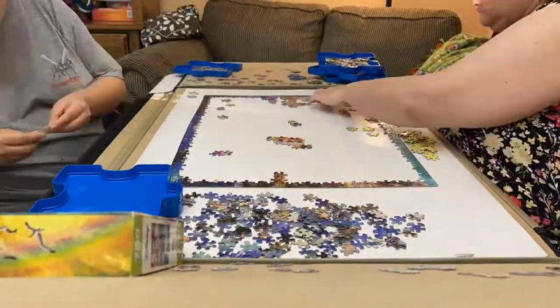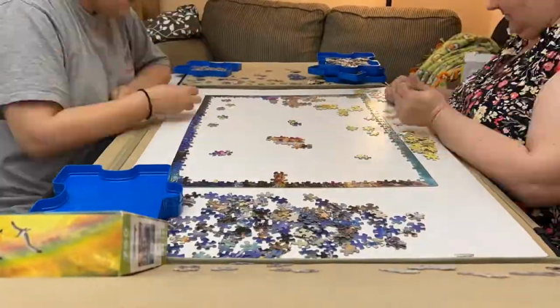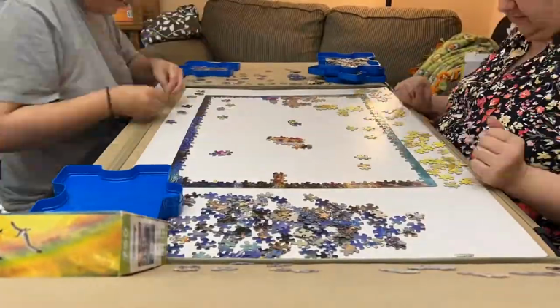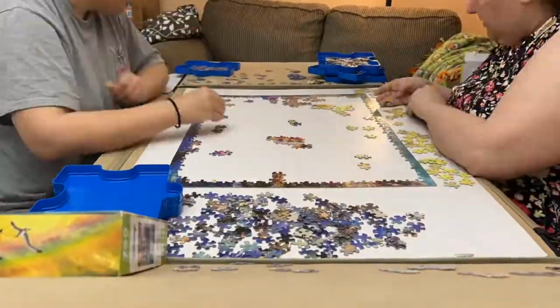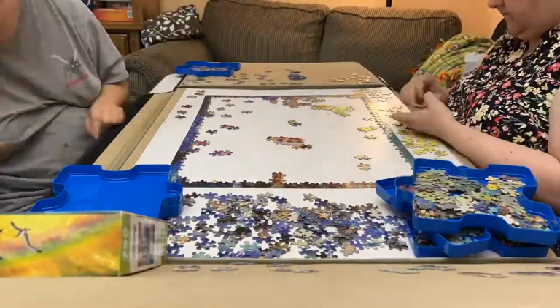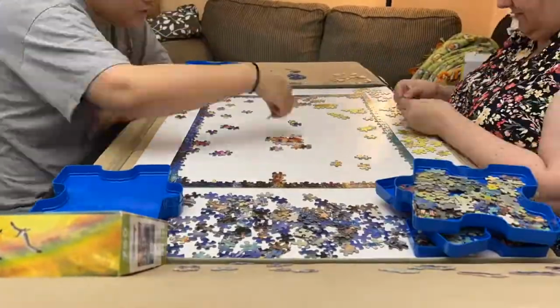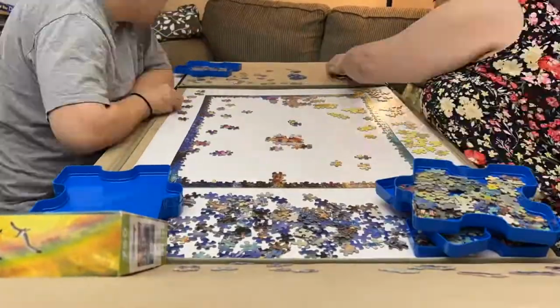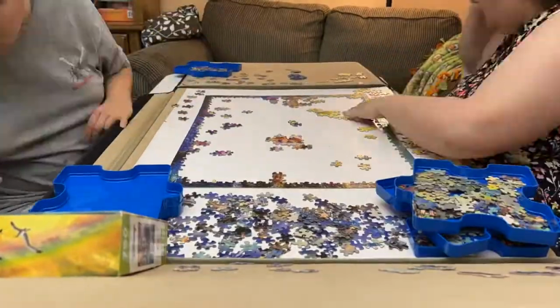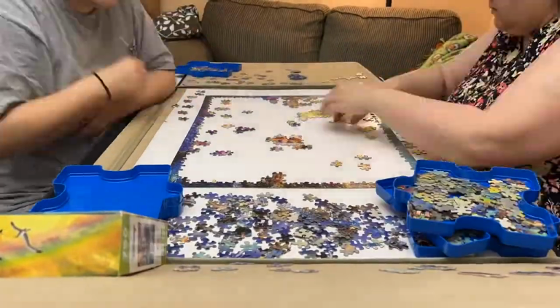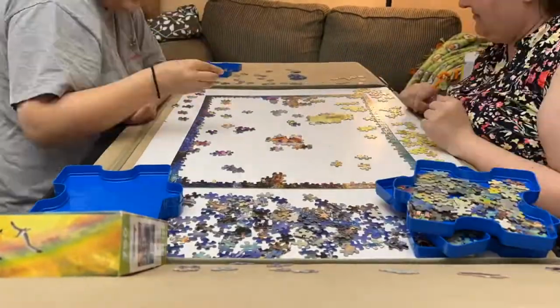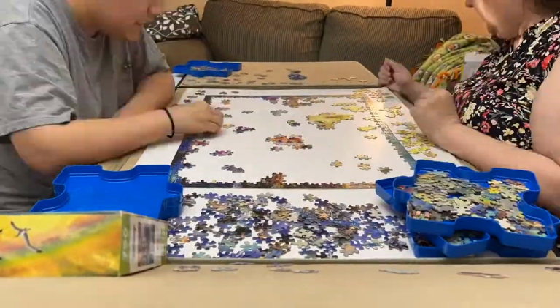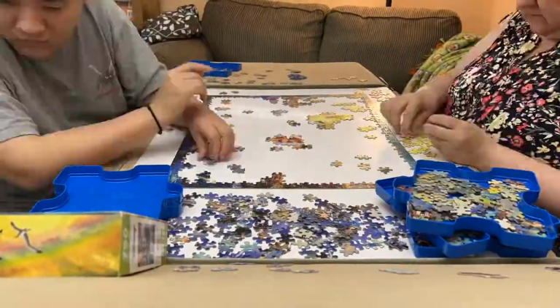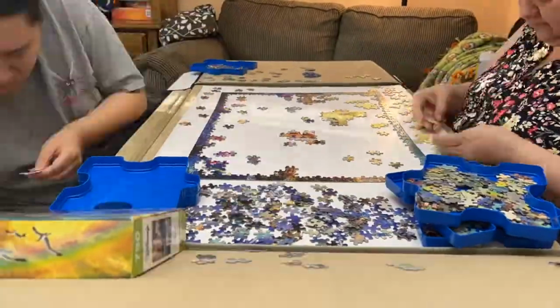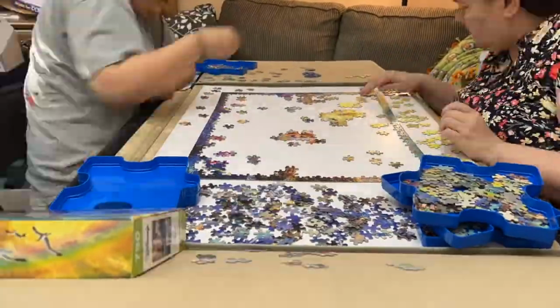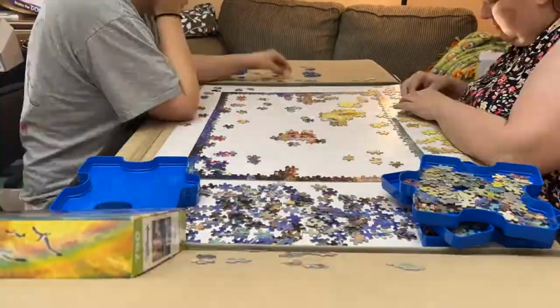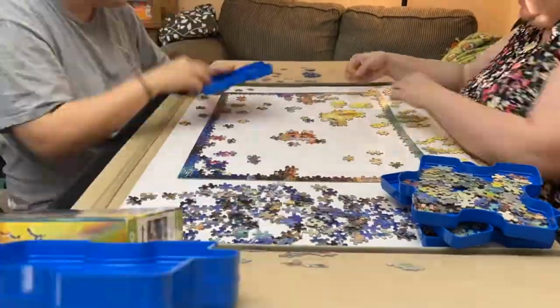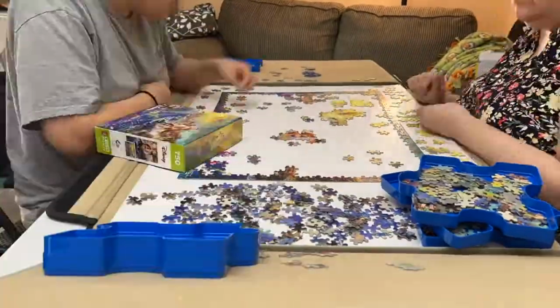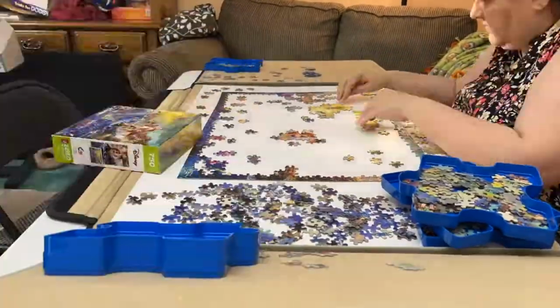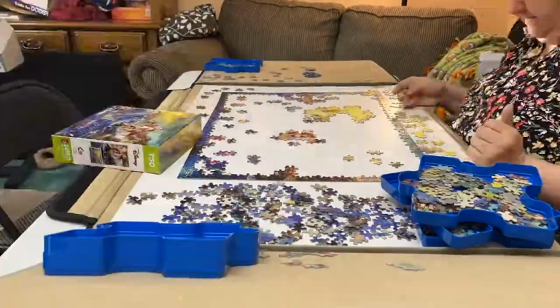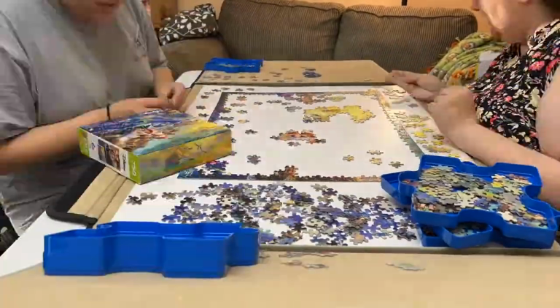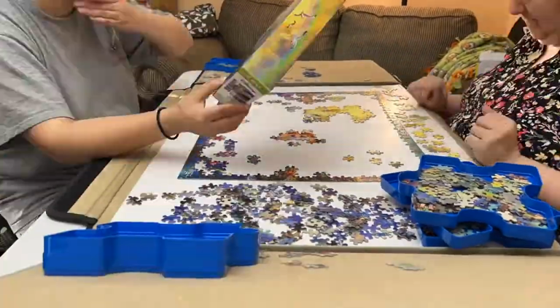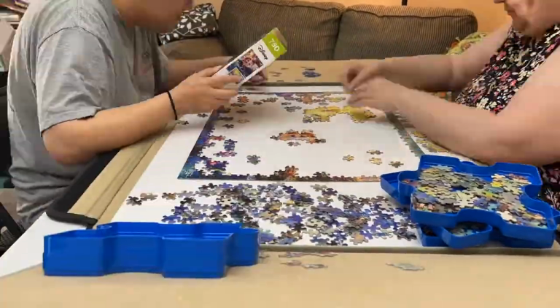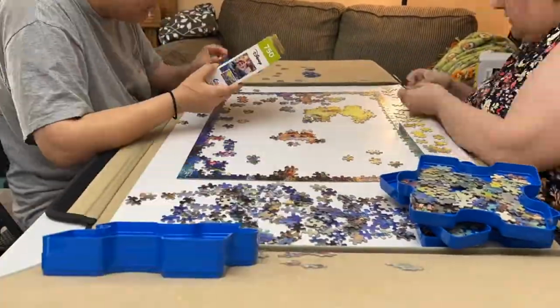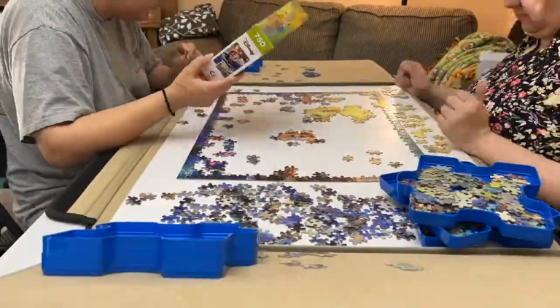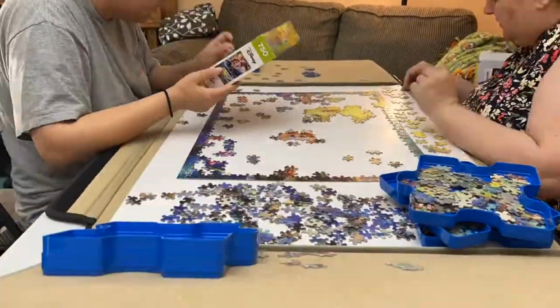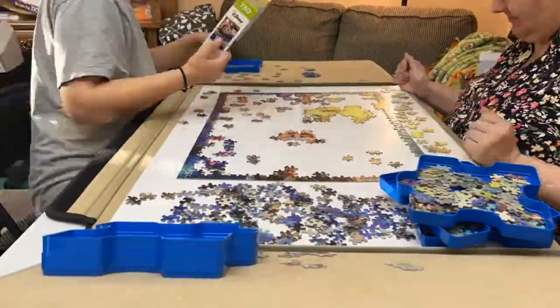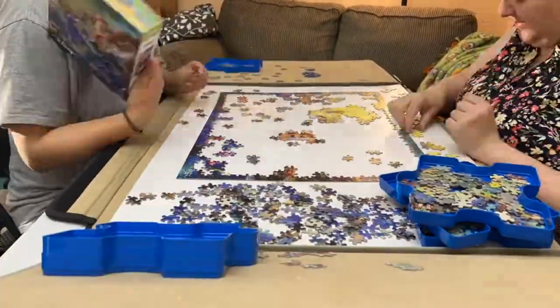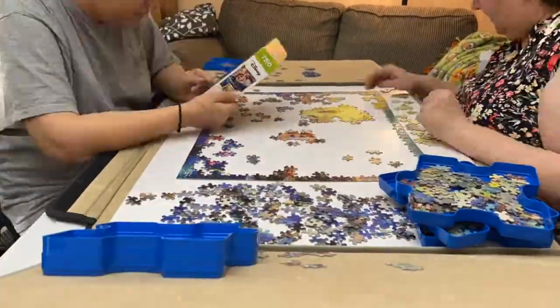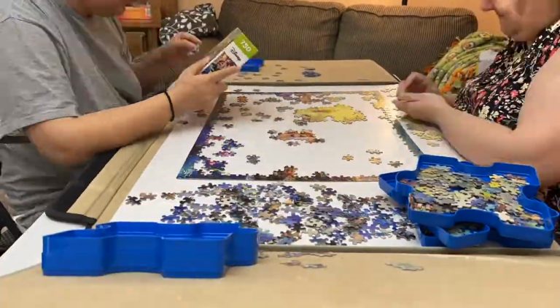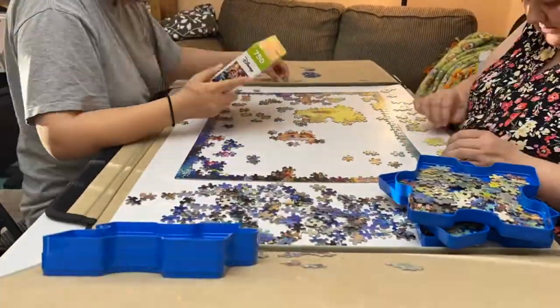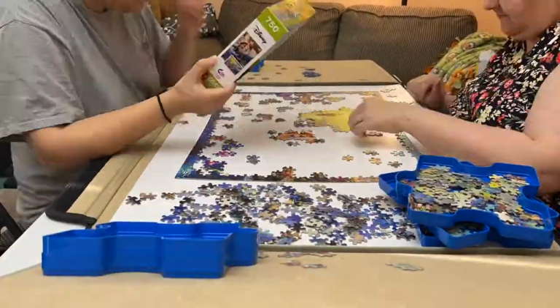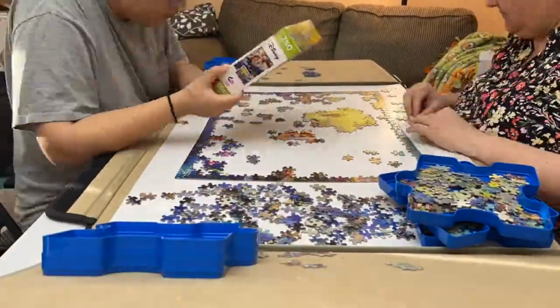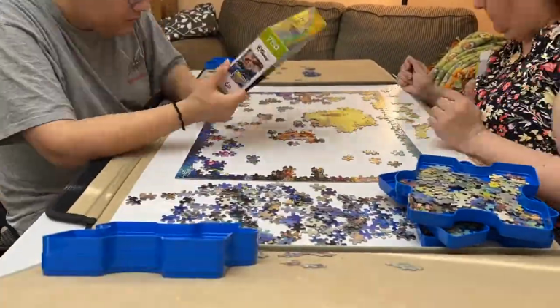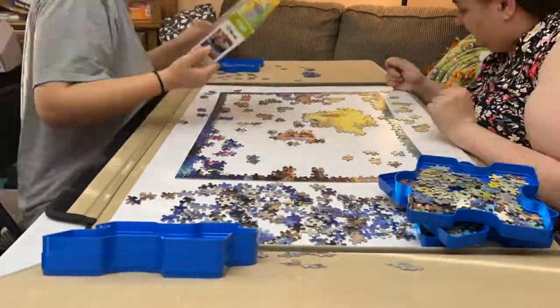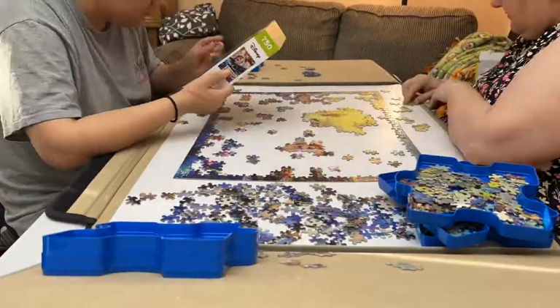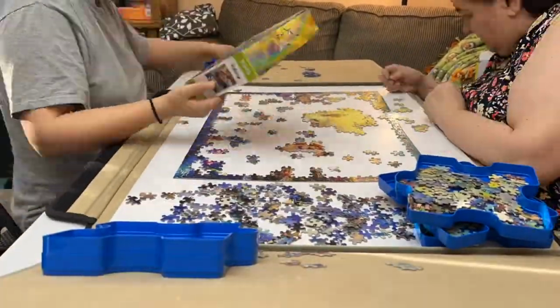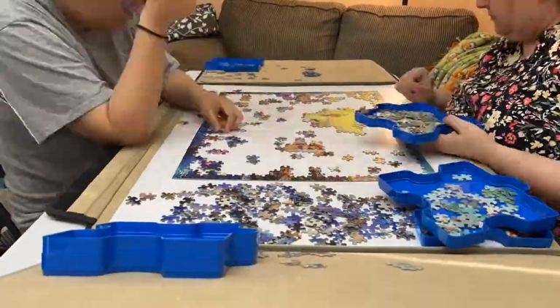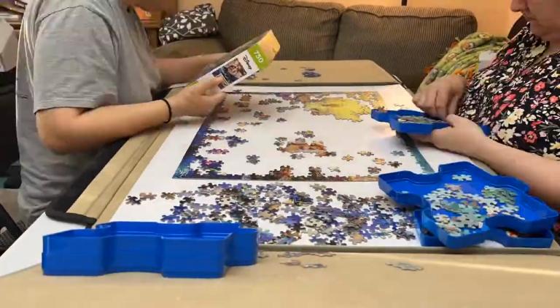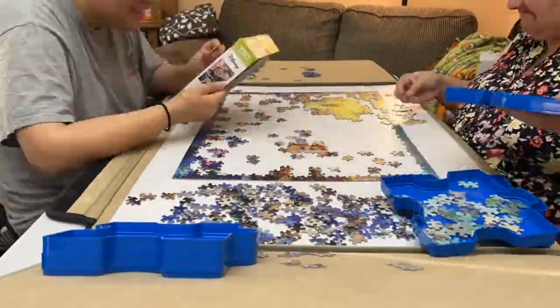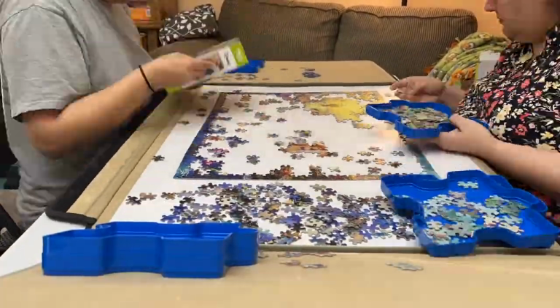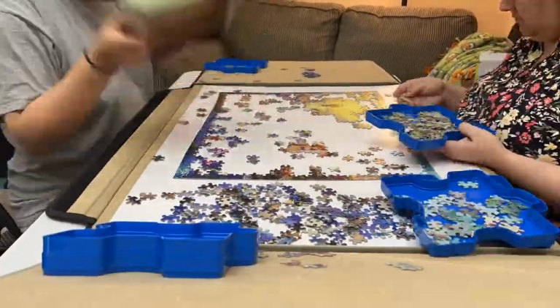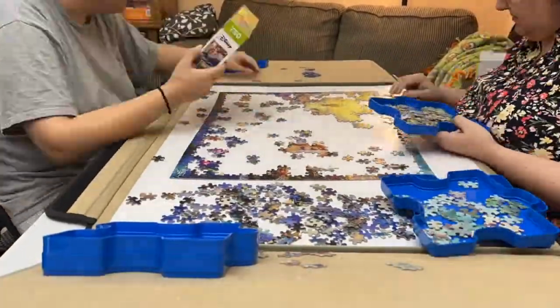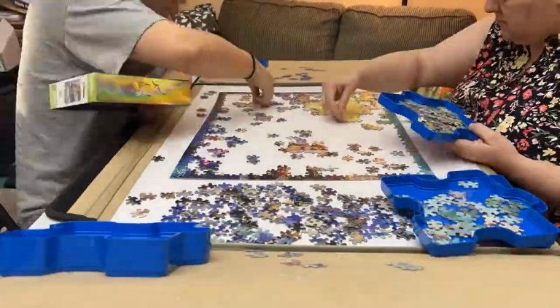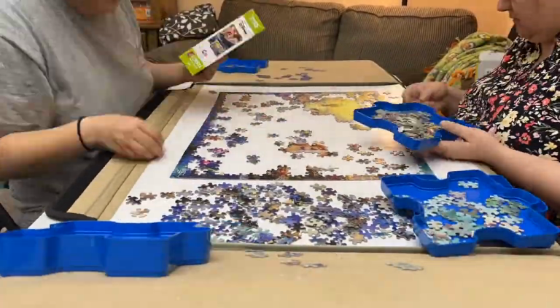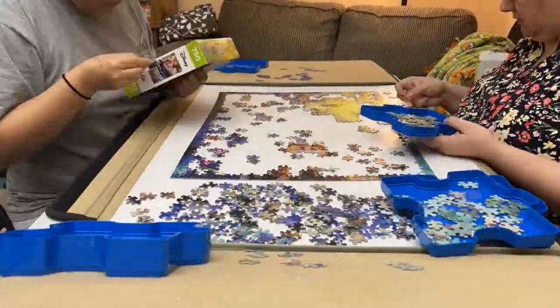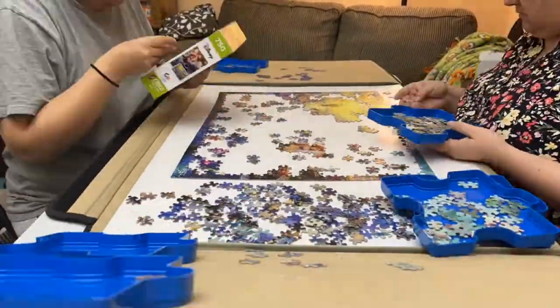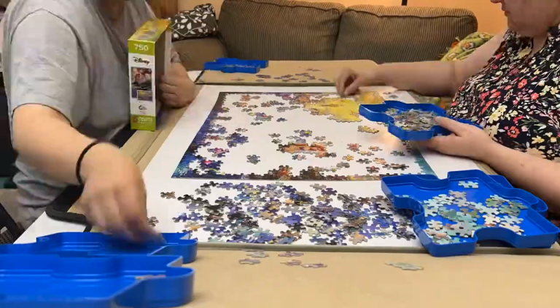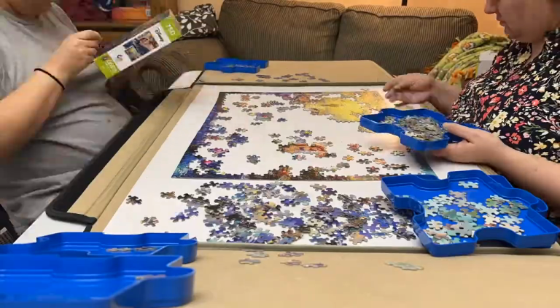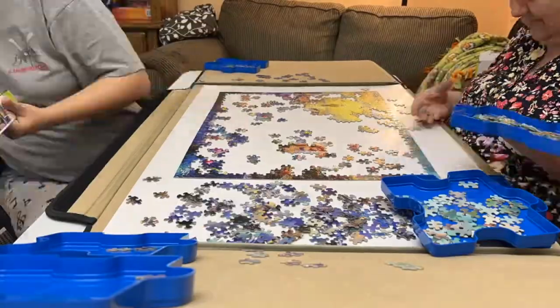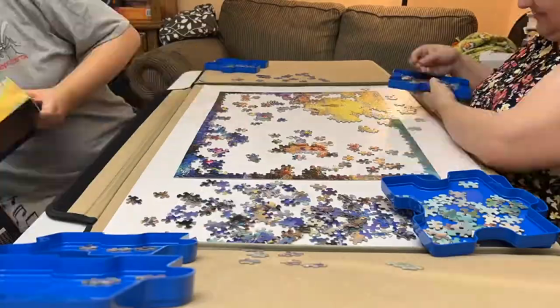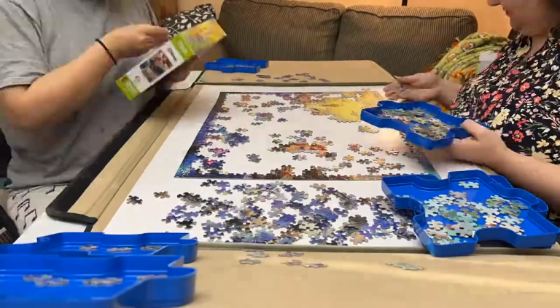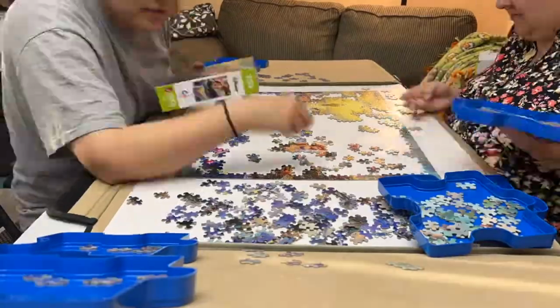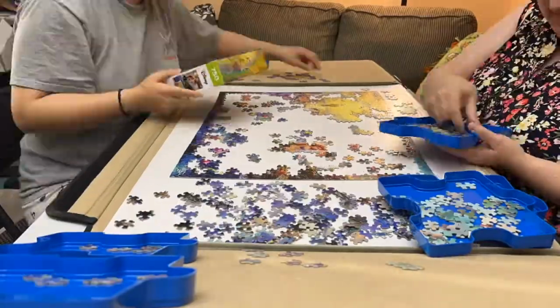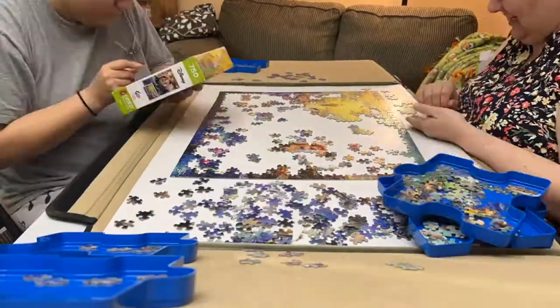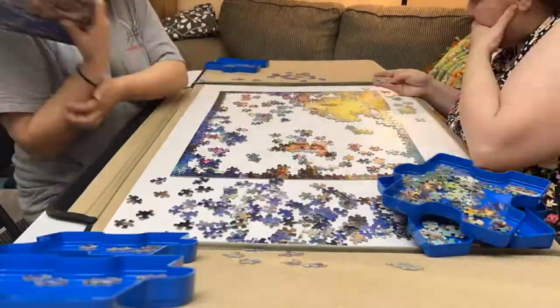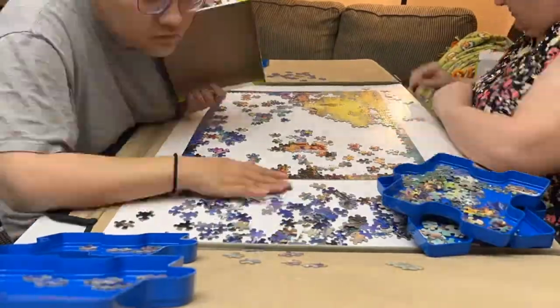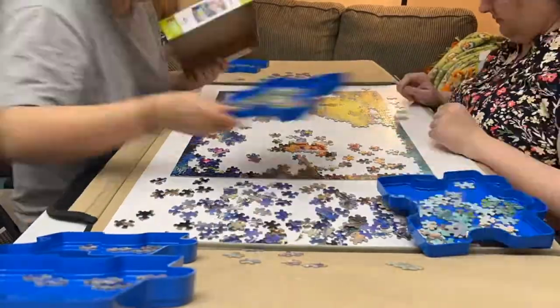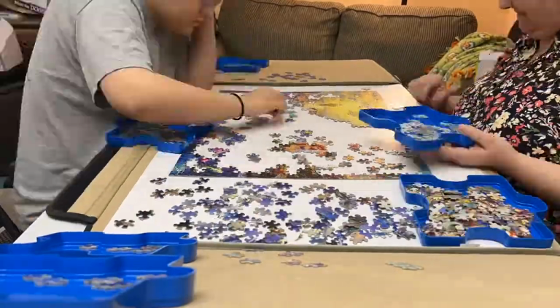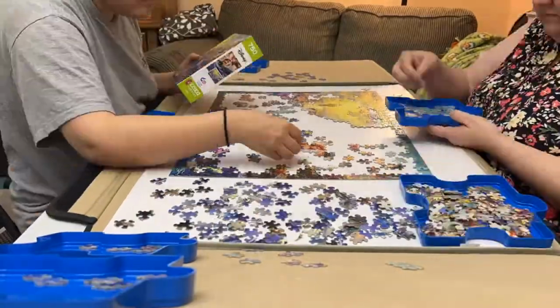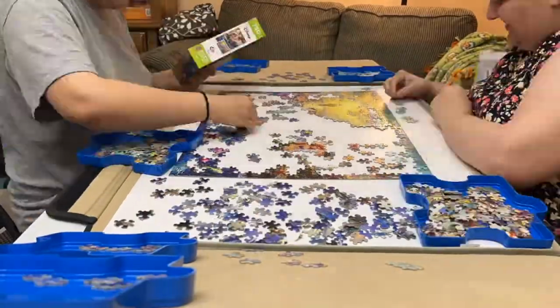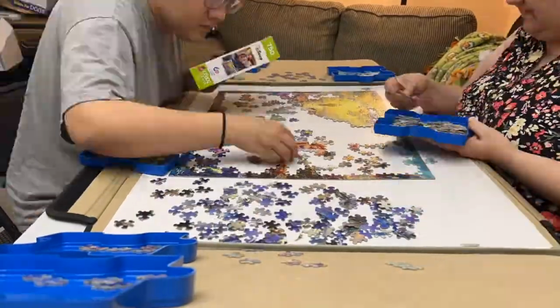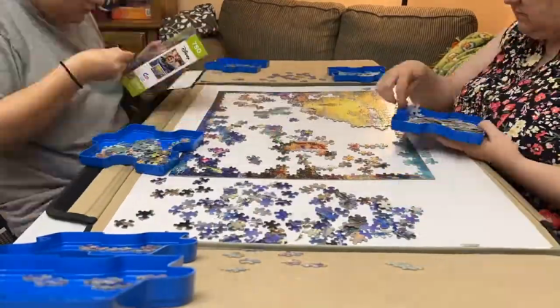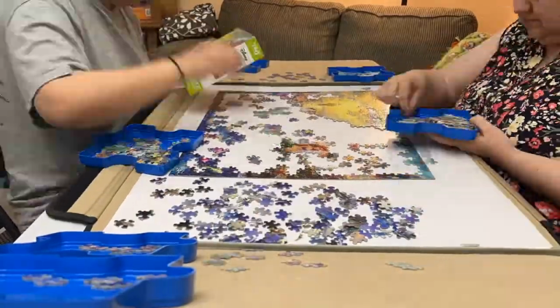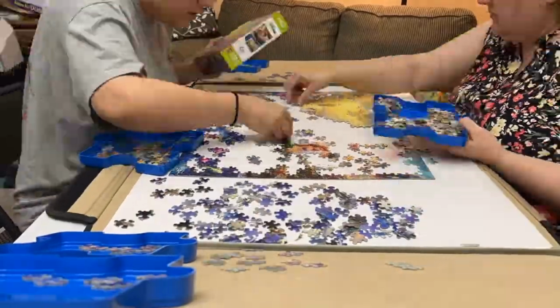I wanted to do those fish. I had a little bit of trouble with some weird coral, but other than that it was pretty straightforward. Sarah had an easy time of it — puzzle queen that she is.